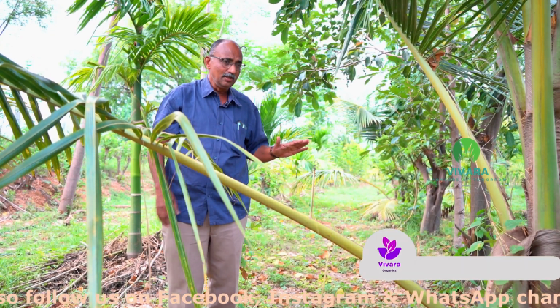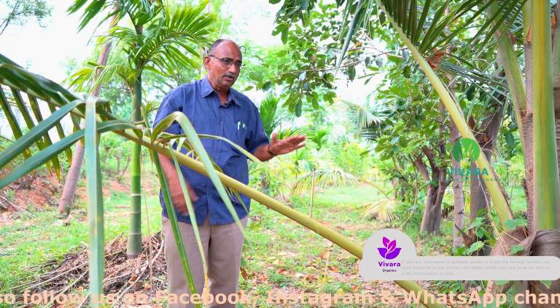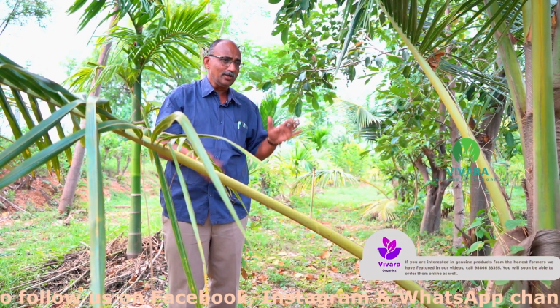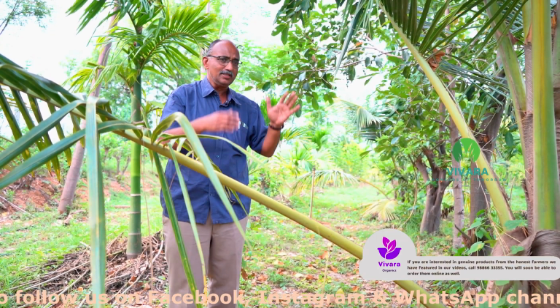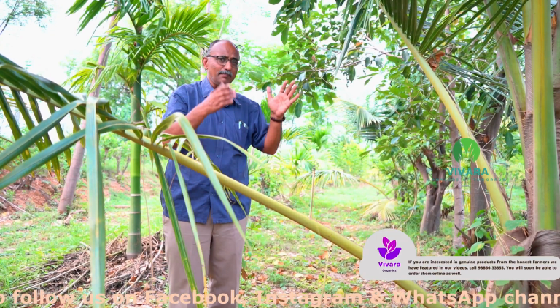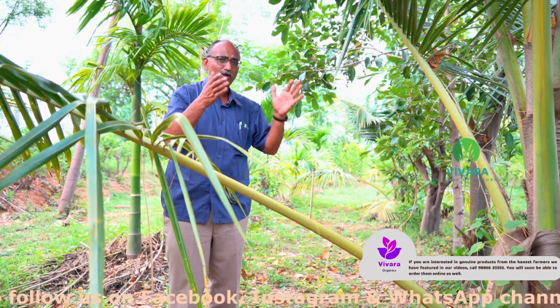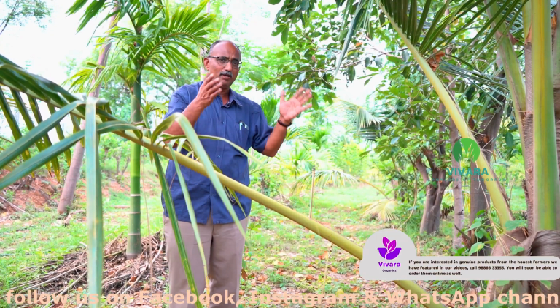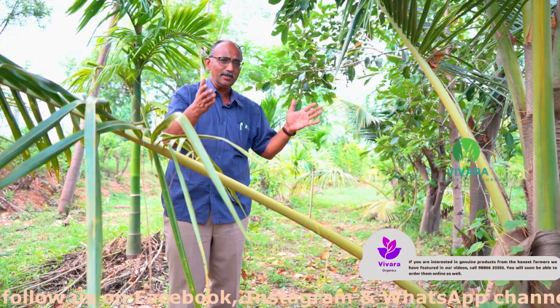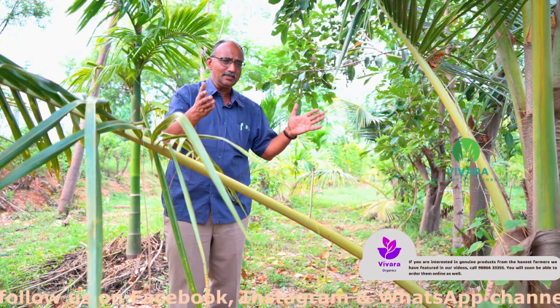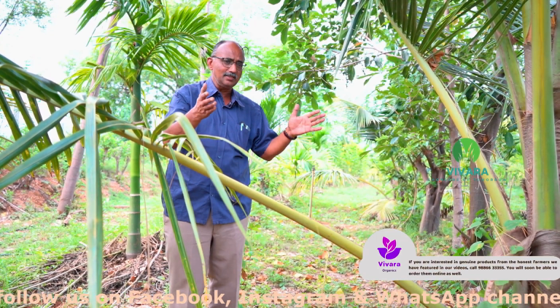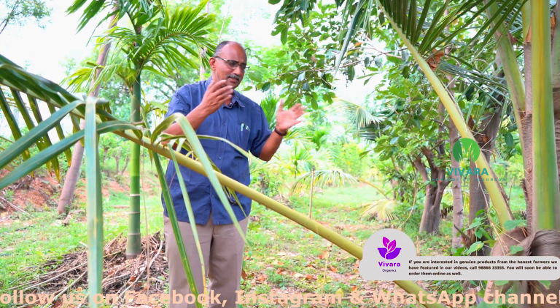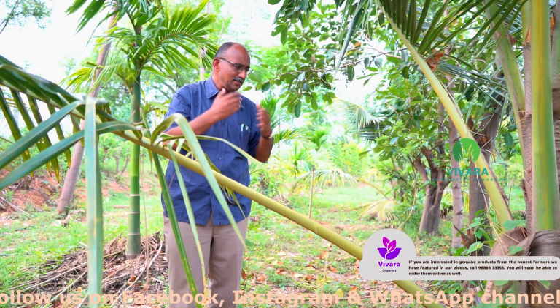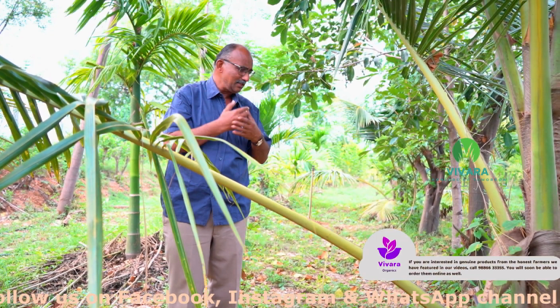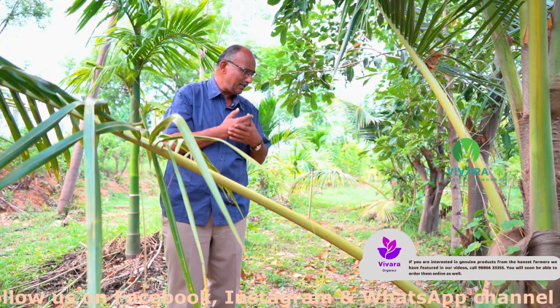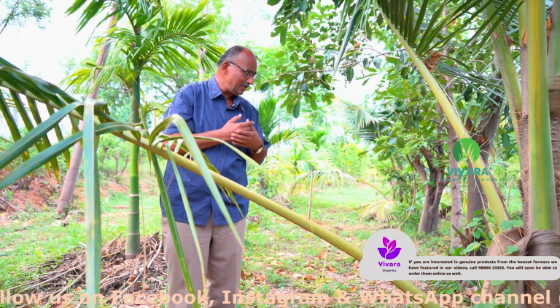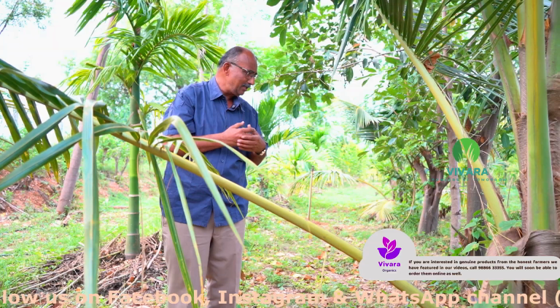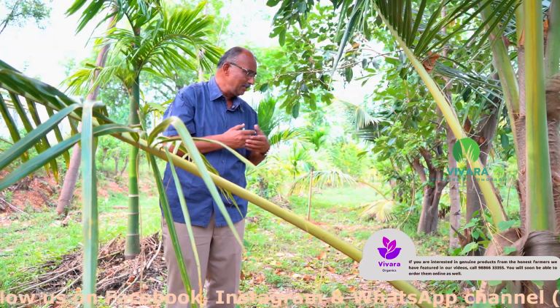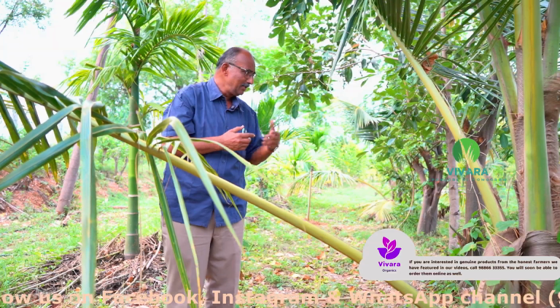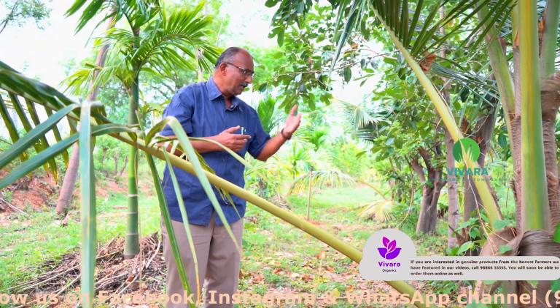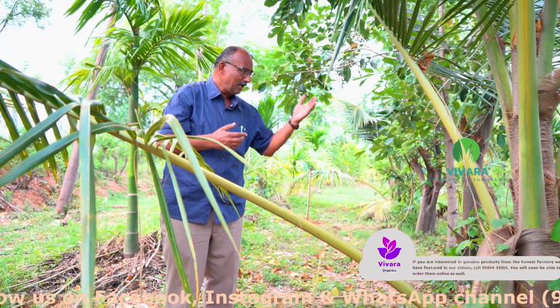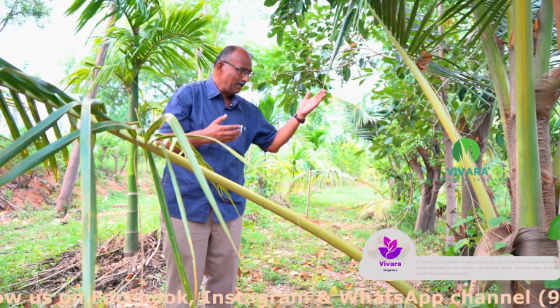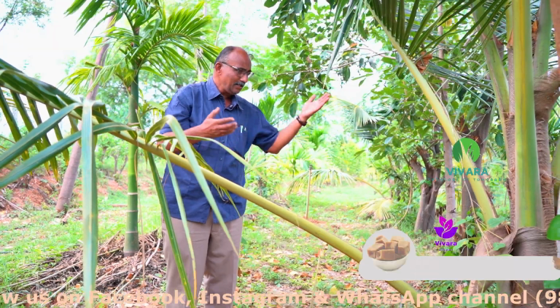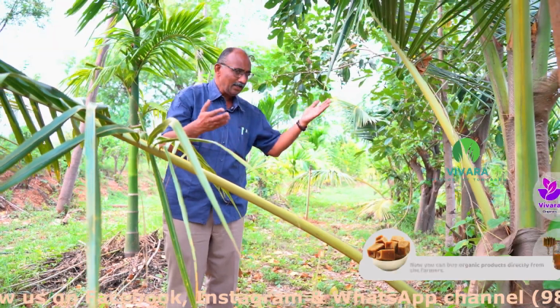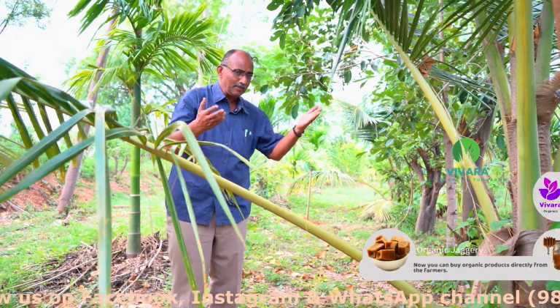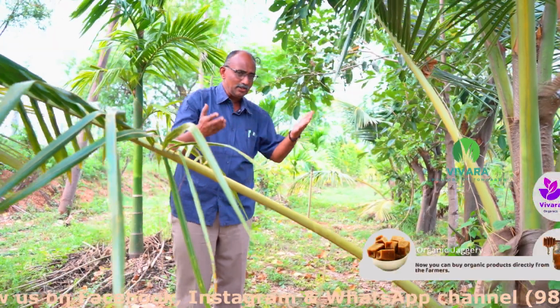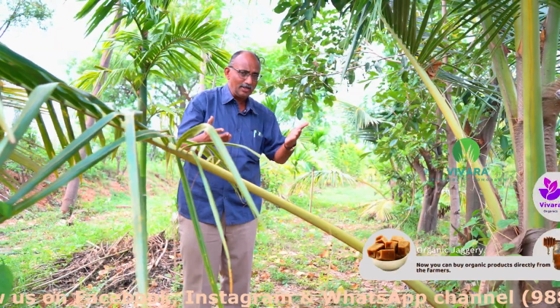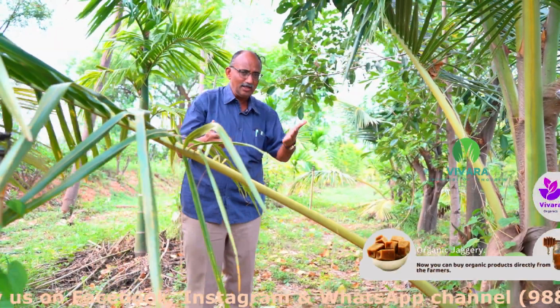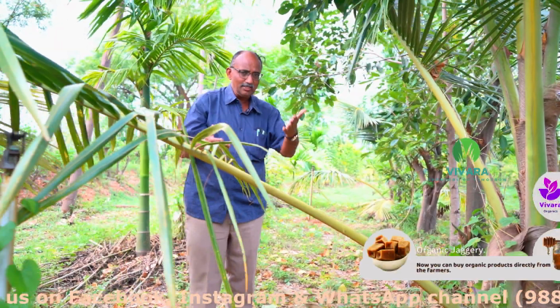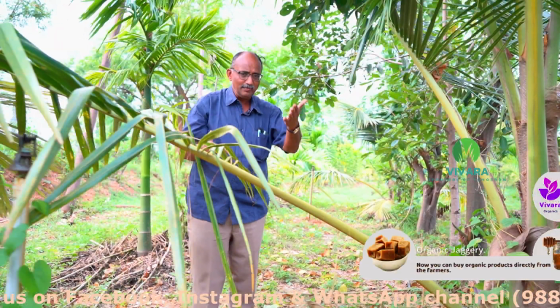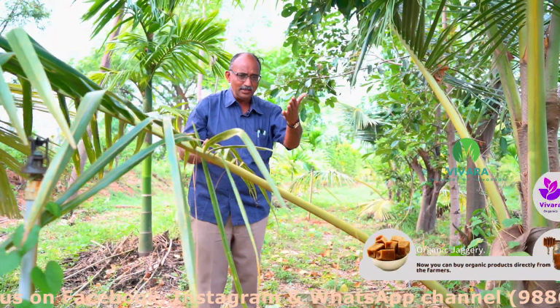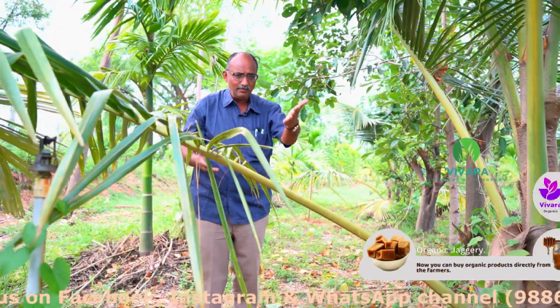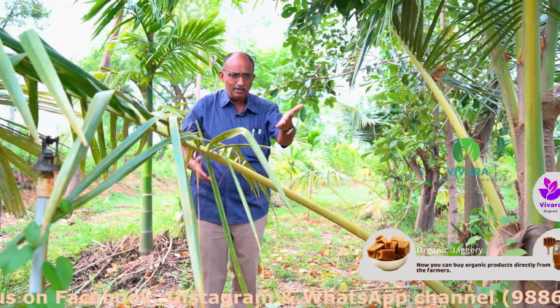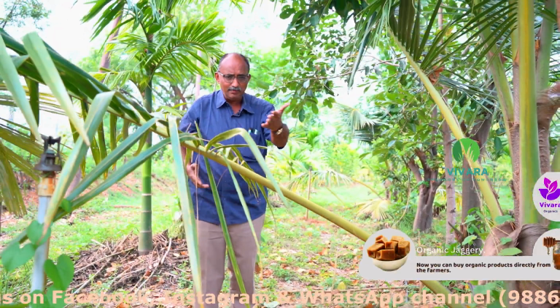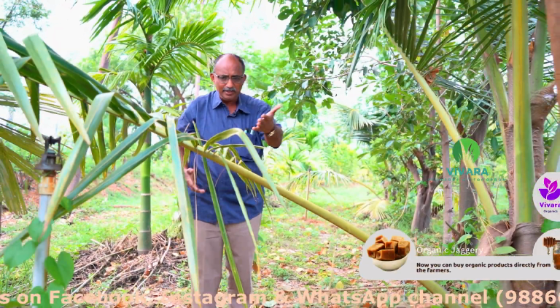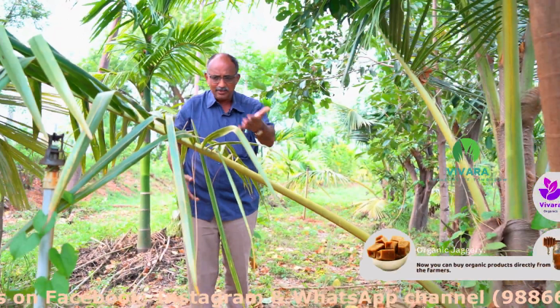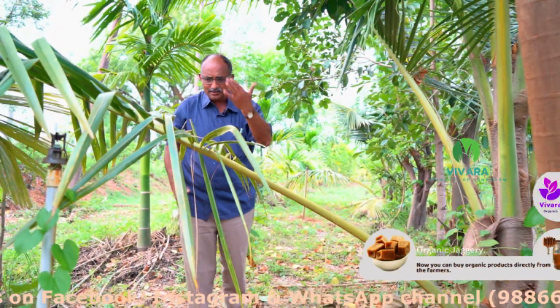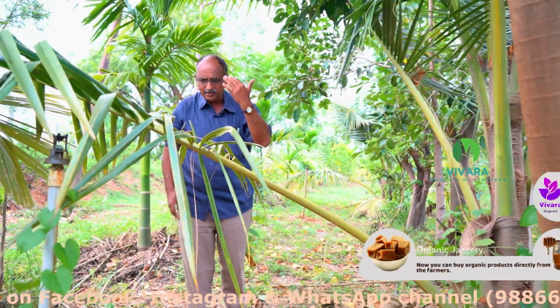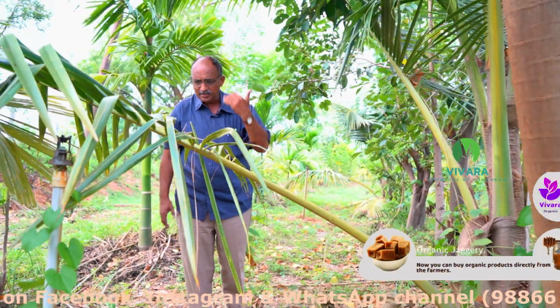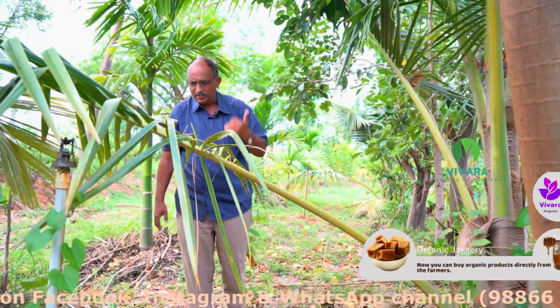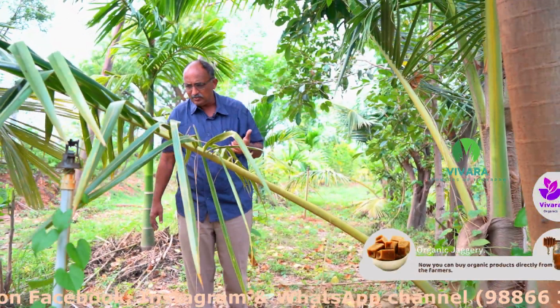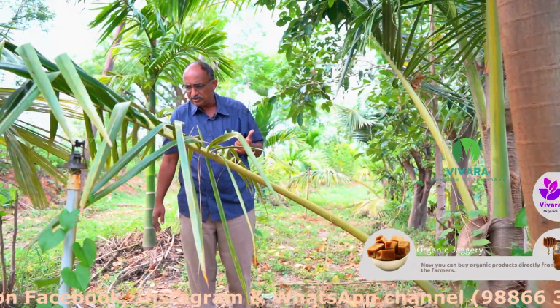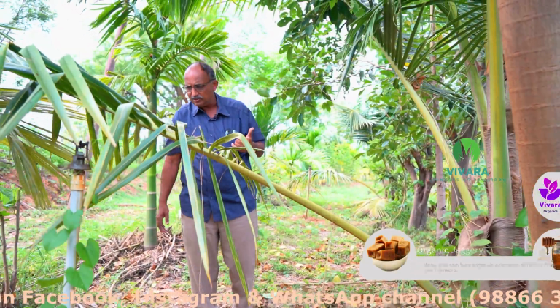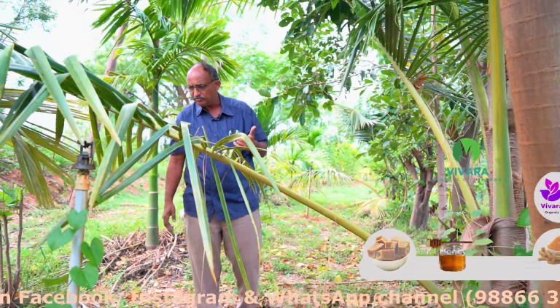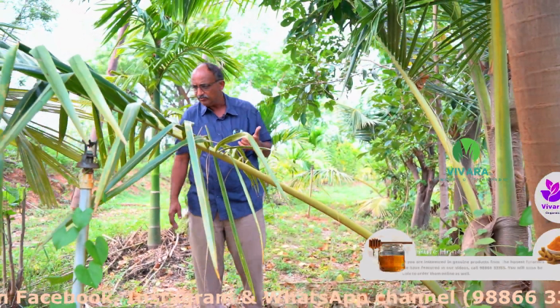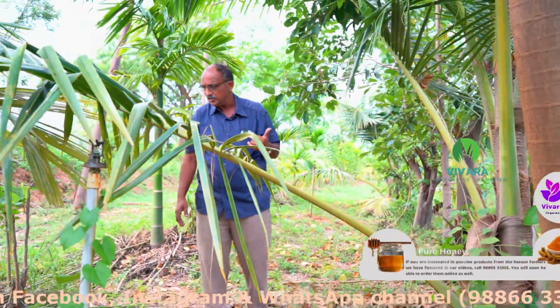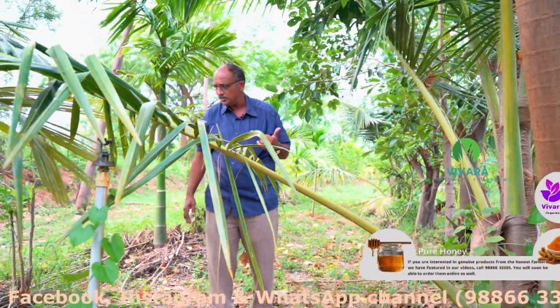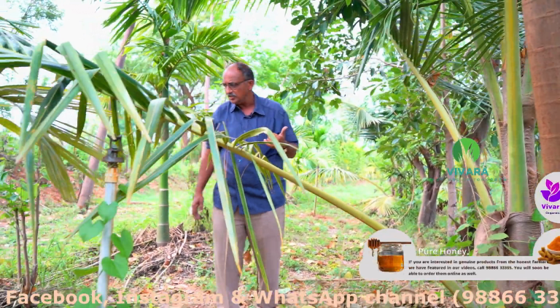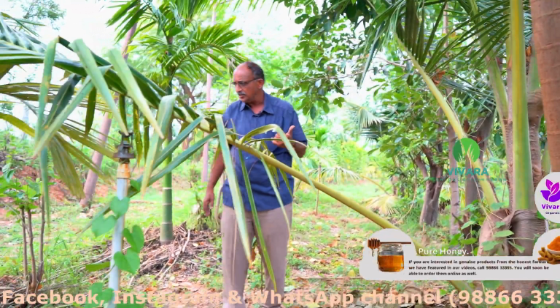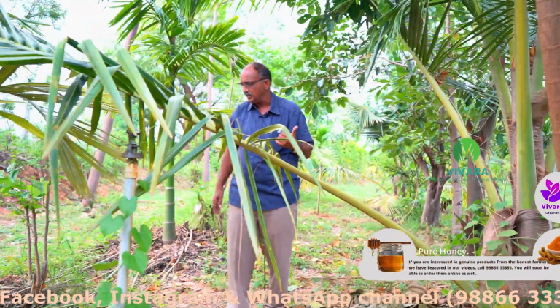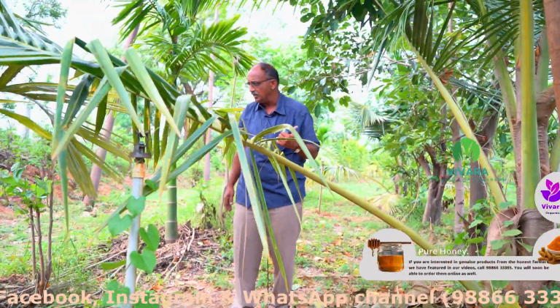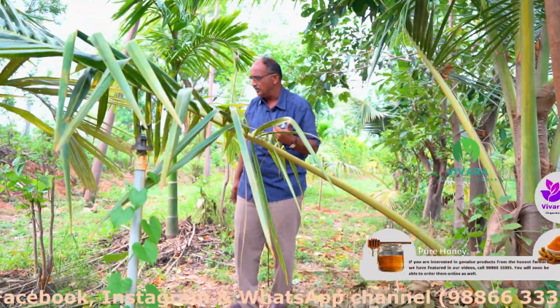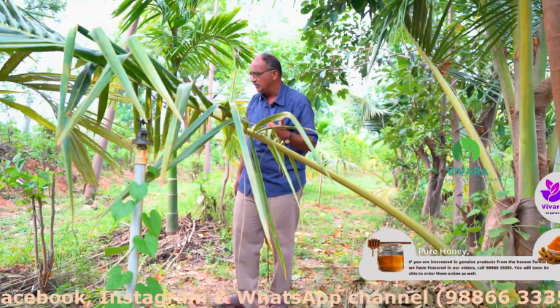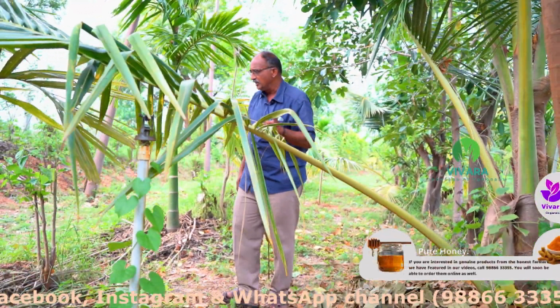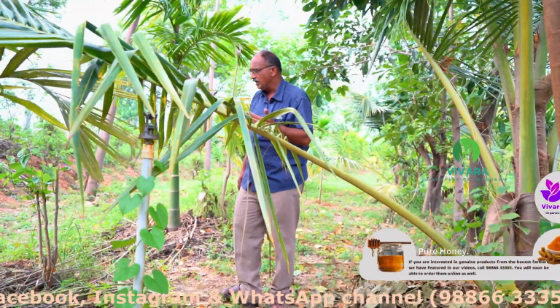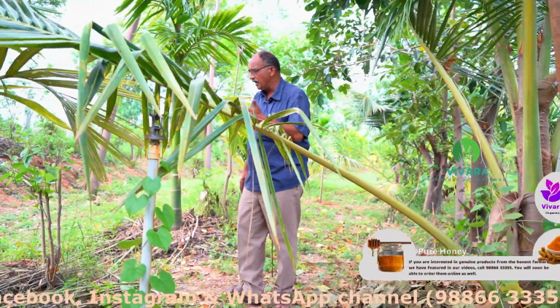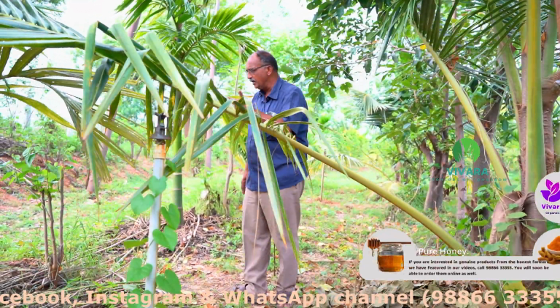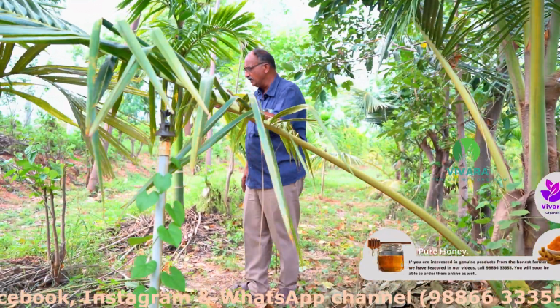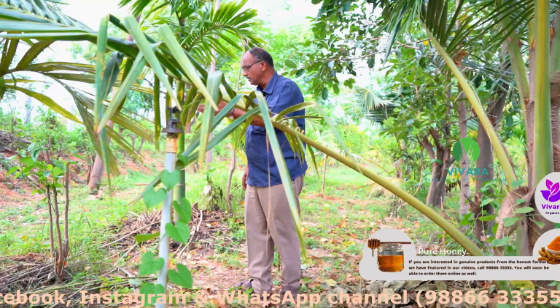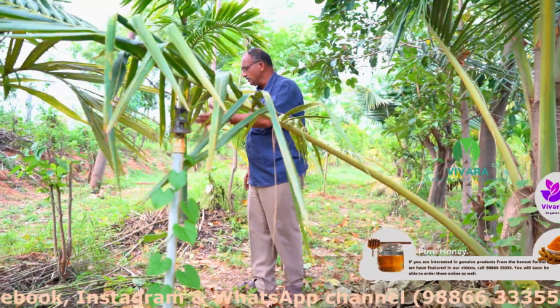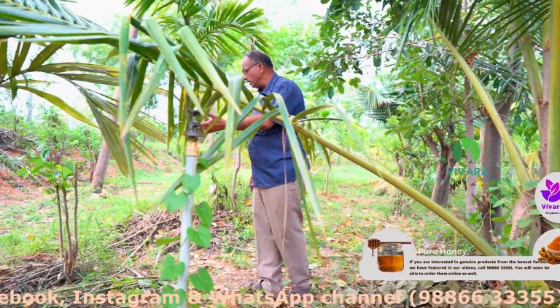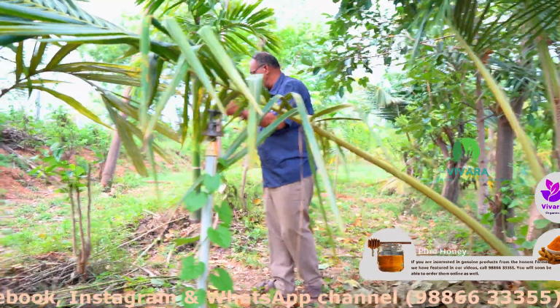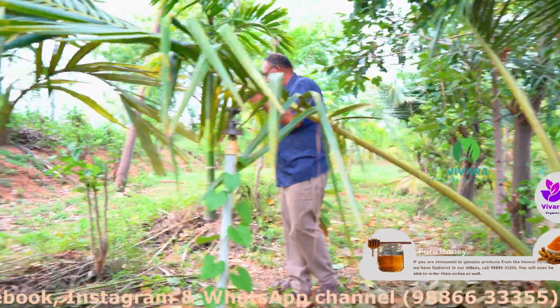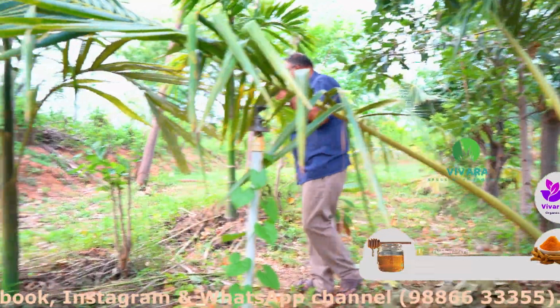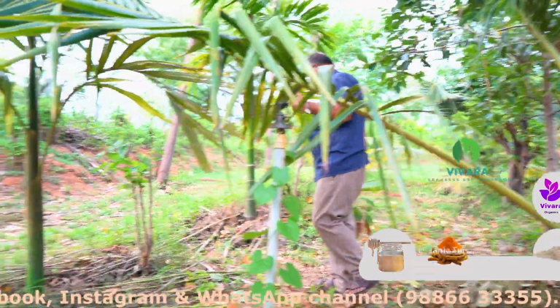Look at the biomass this has generated. My entire soil has been covered by the dry leaves of erythrina and gliricidia.